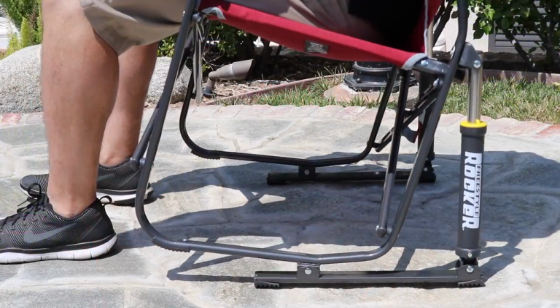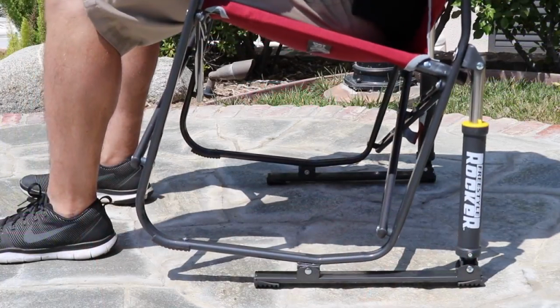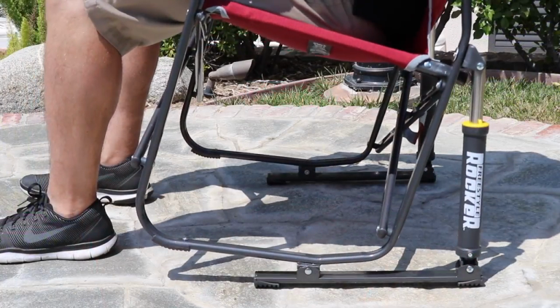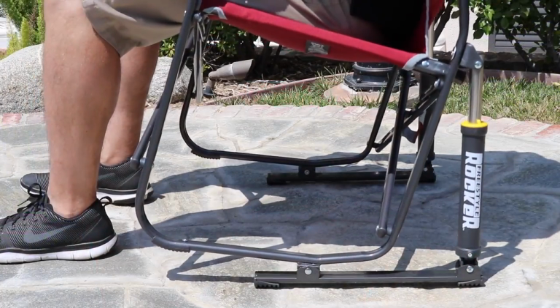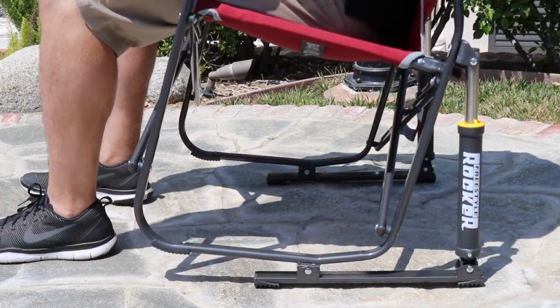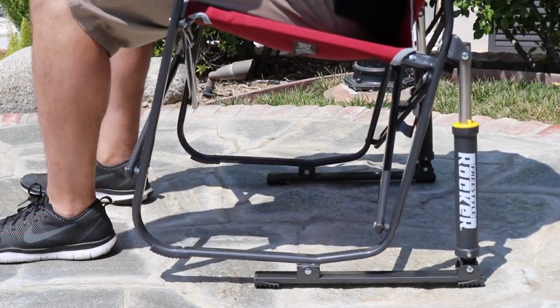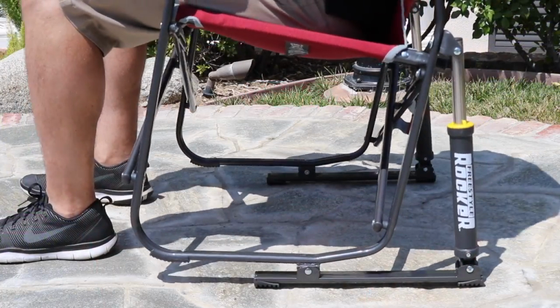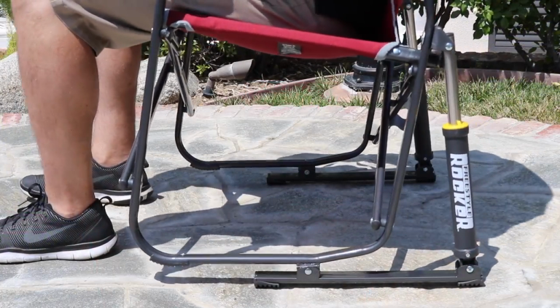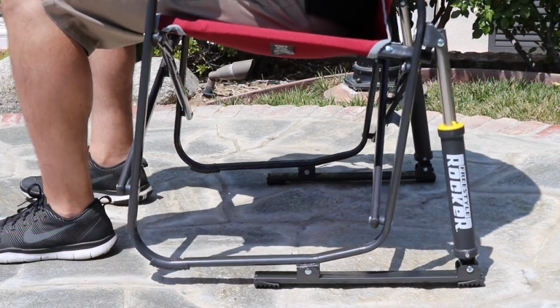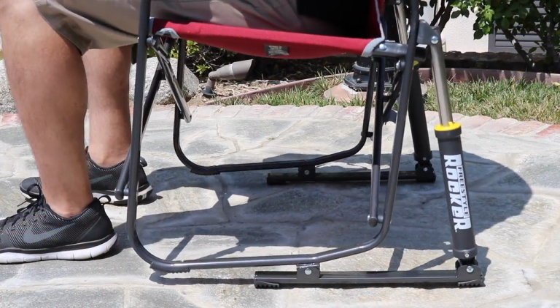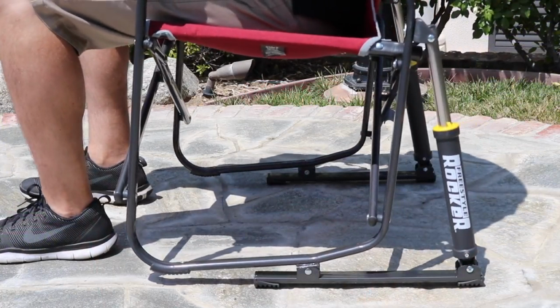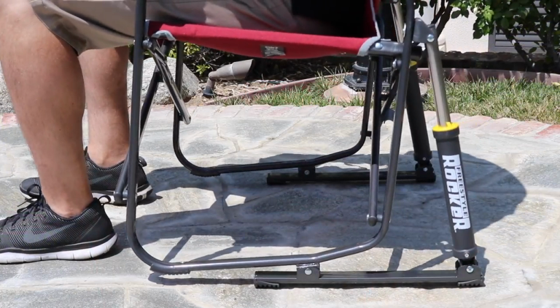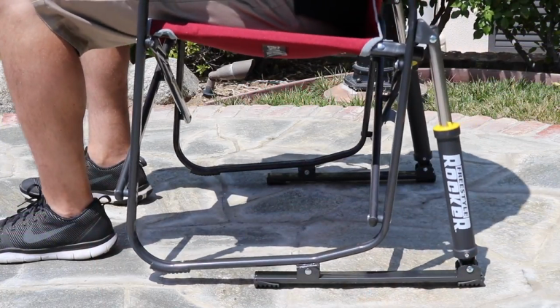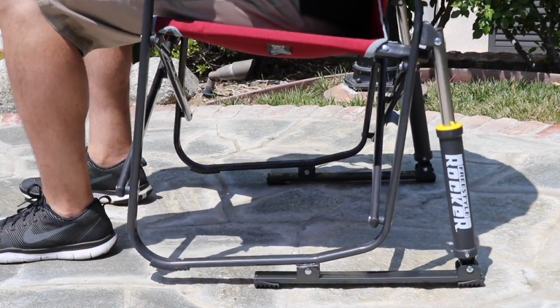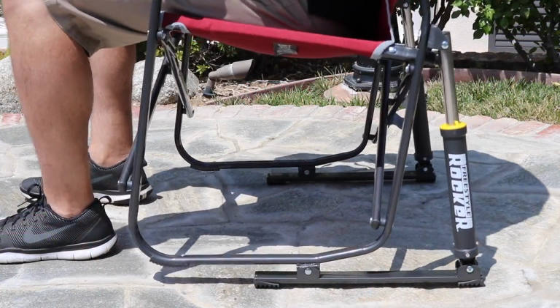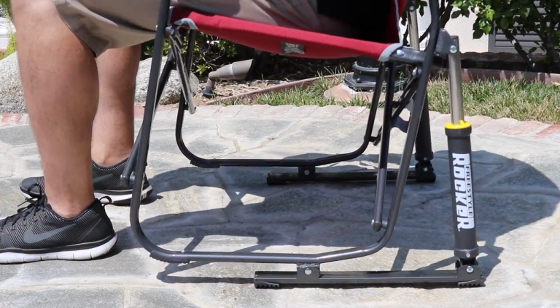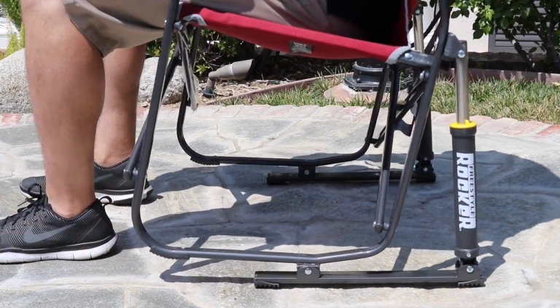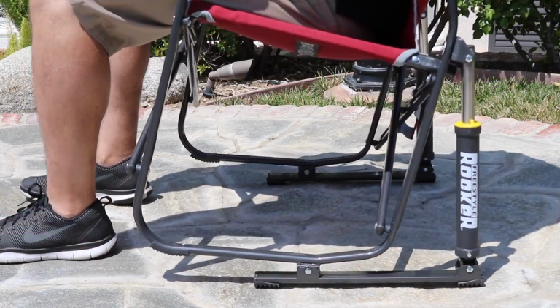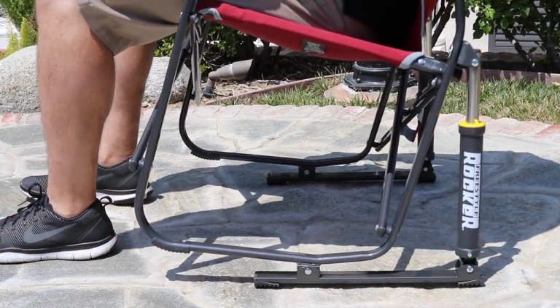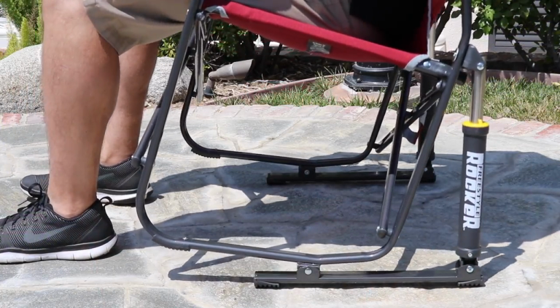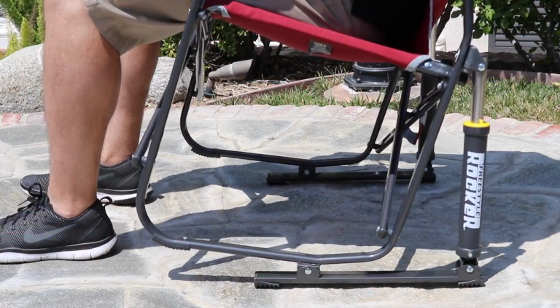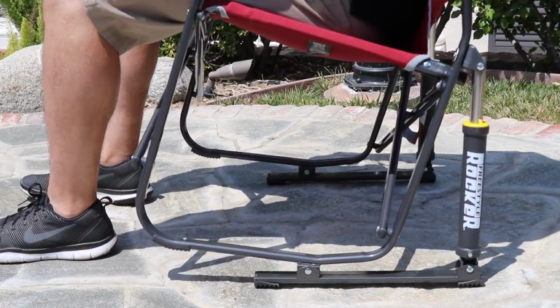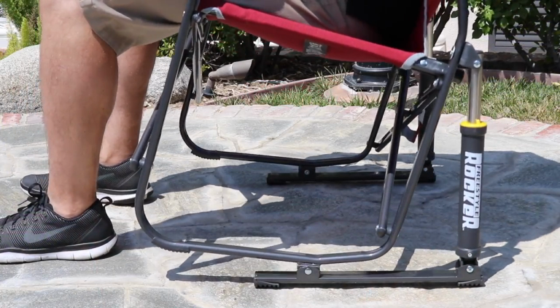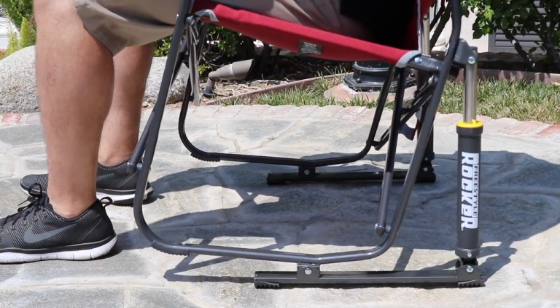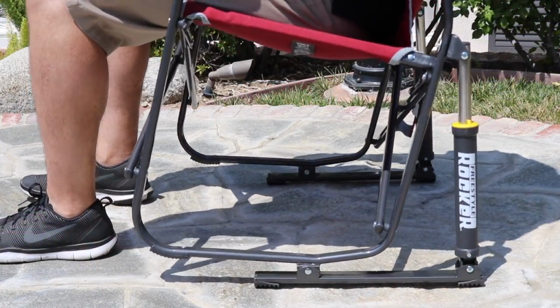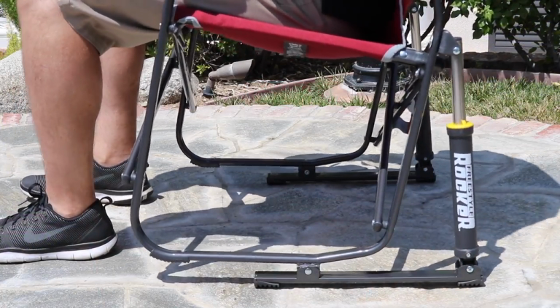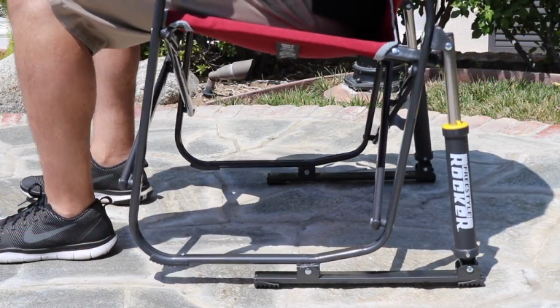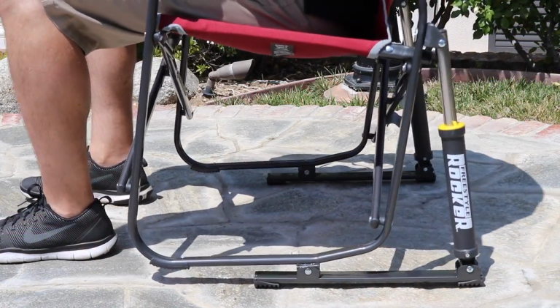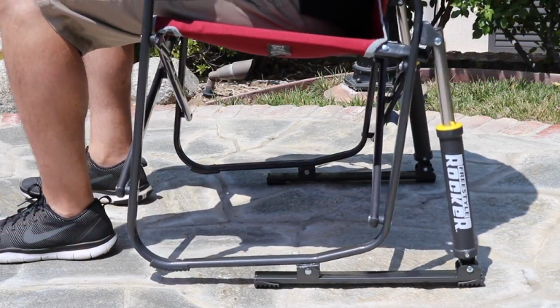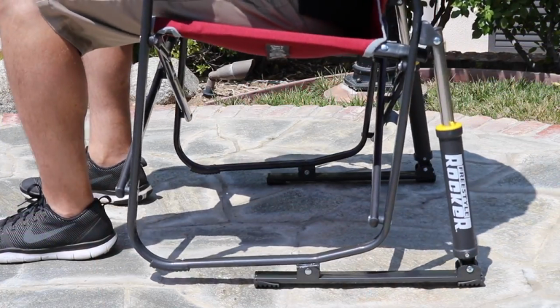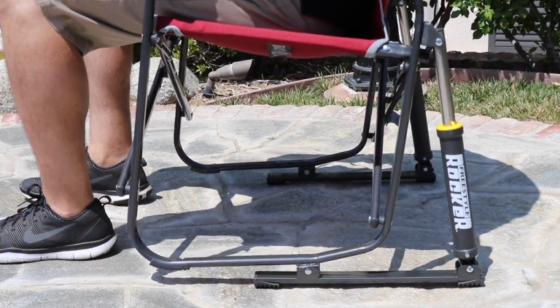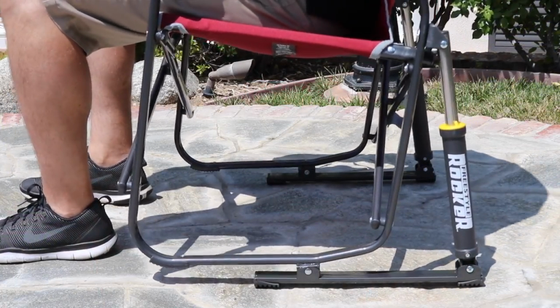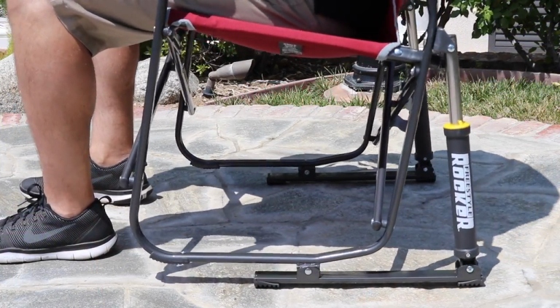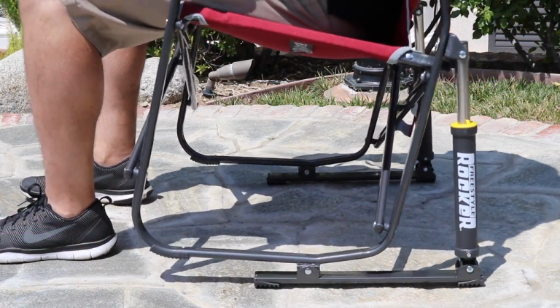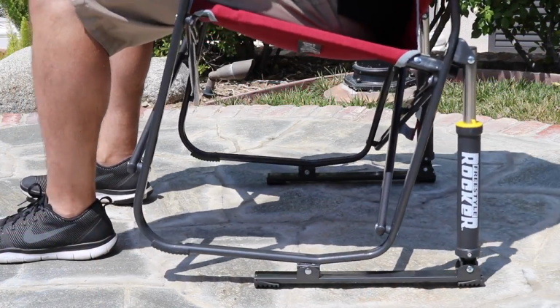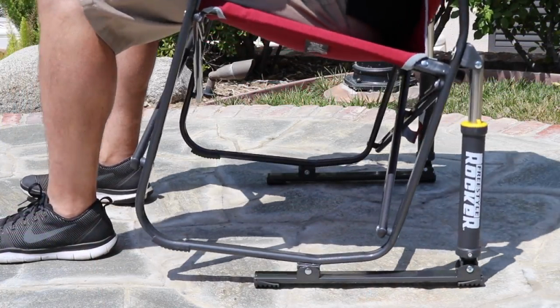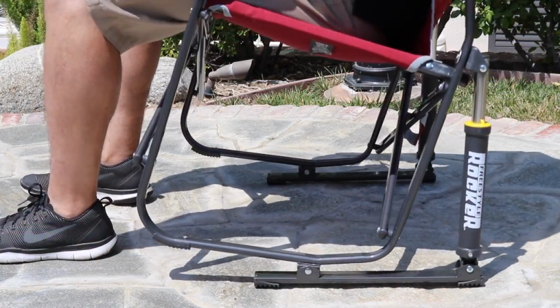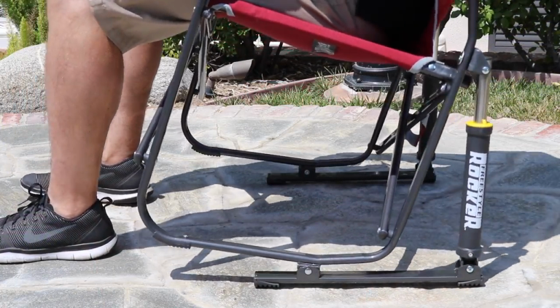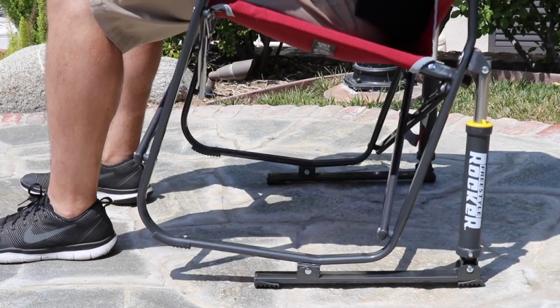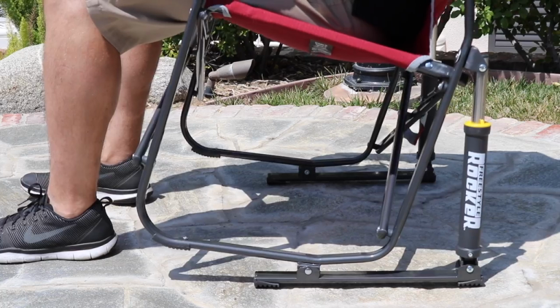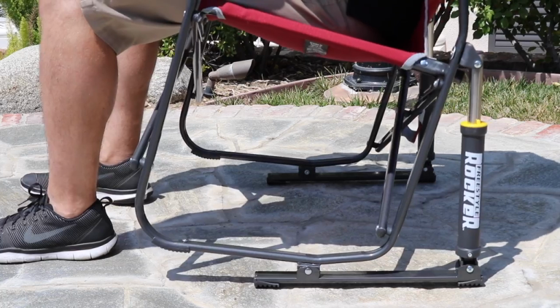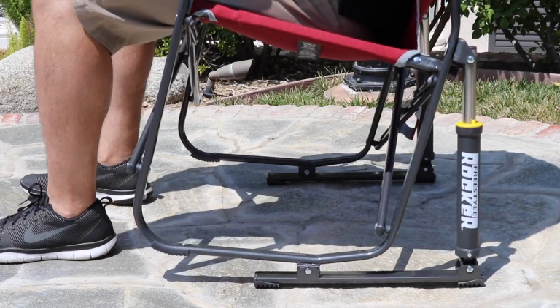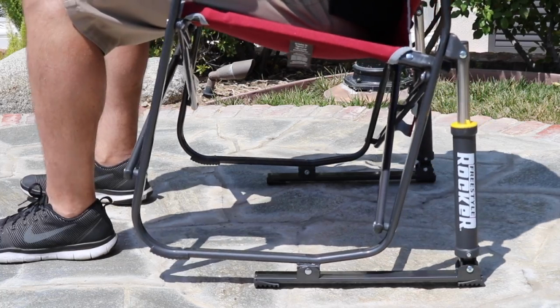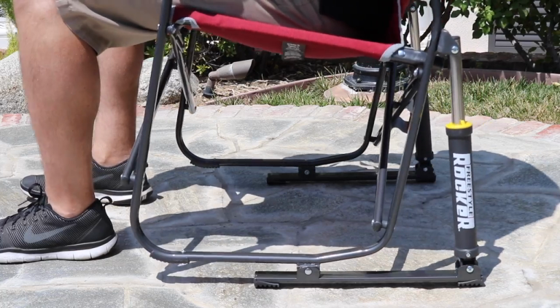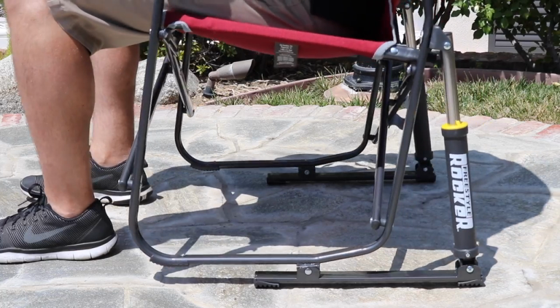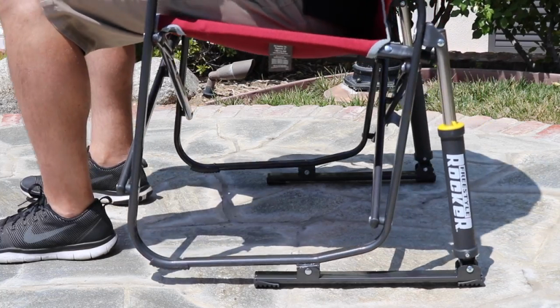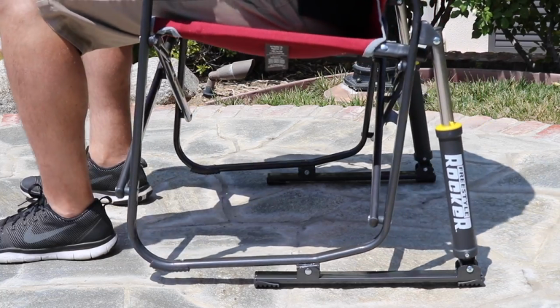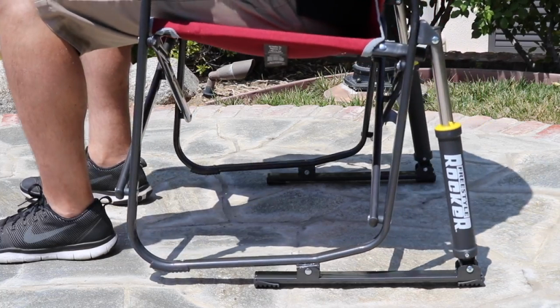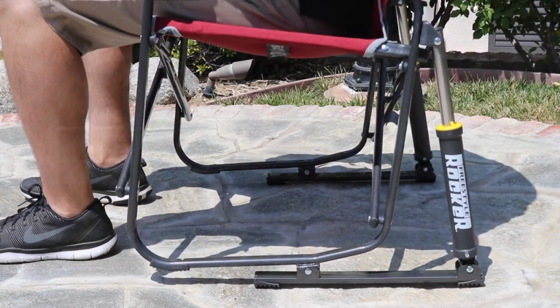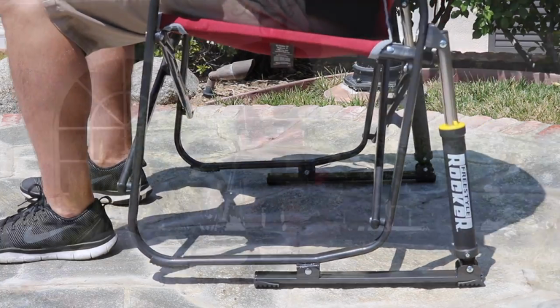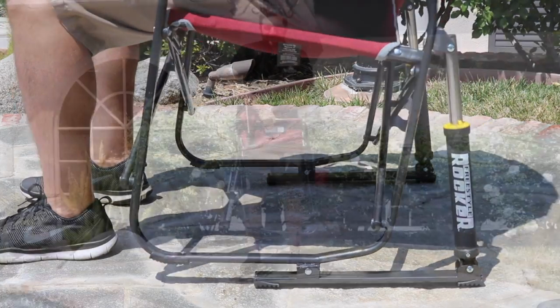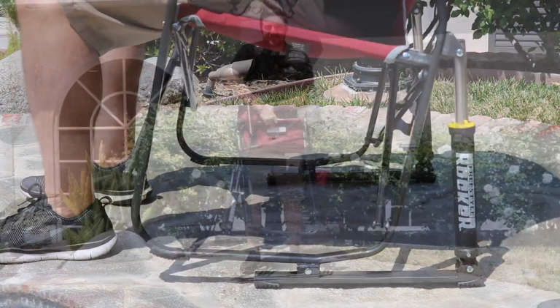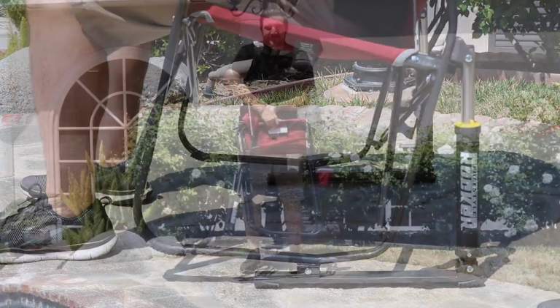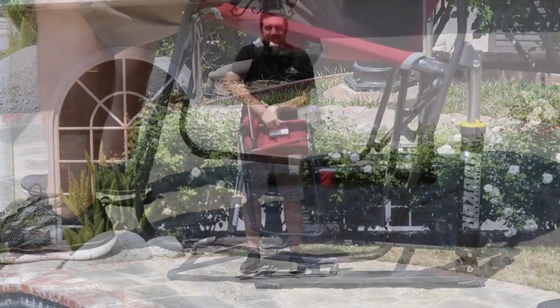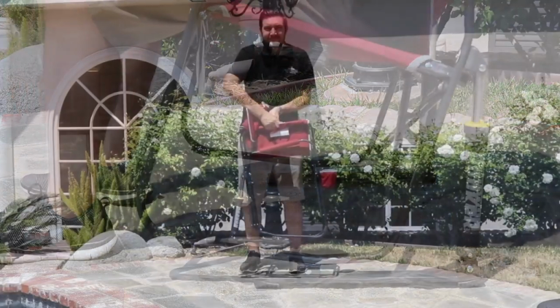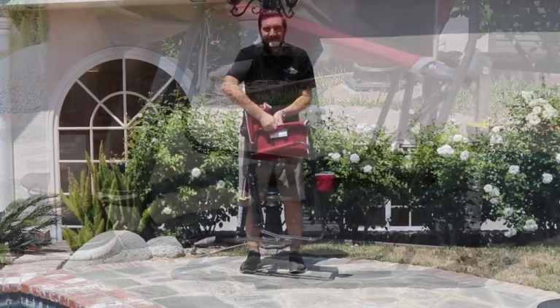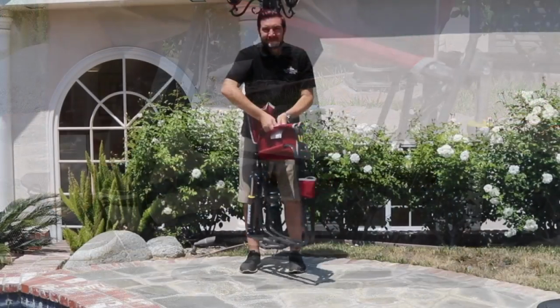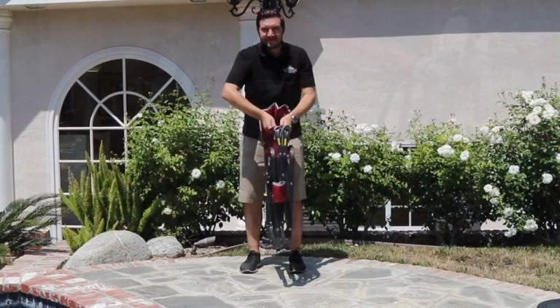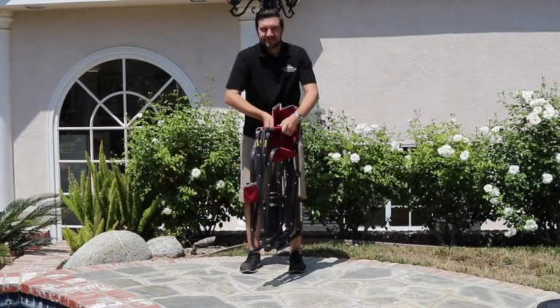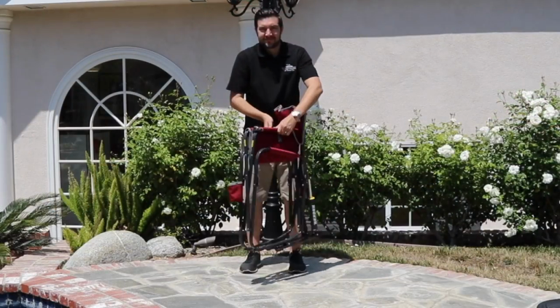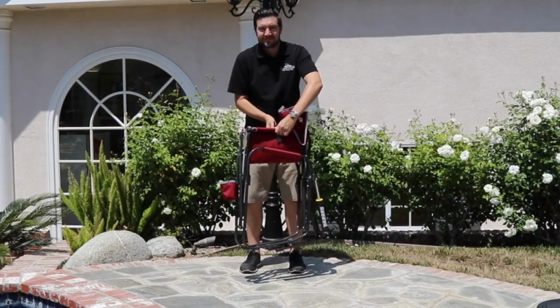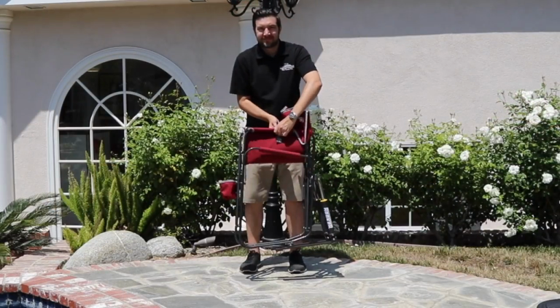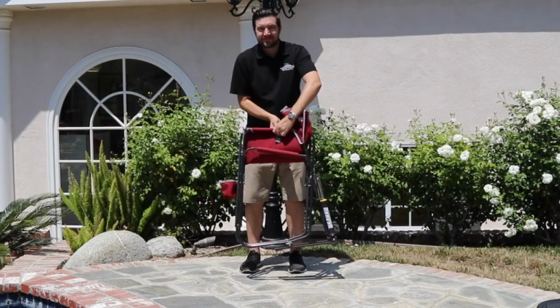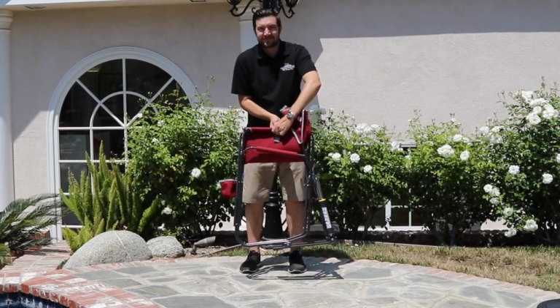The Freestyle Rocker is set apart by its padded Spring Action Rocking Technology for smooth and easy gliding on just about any surface.